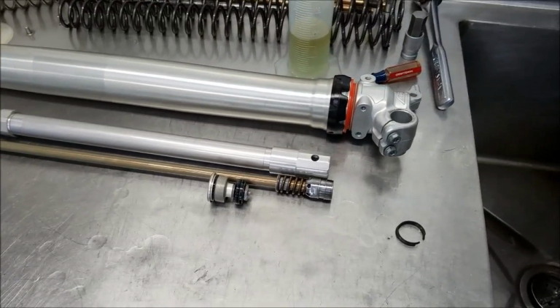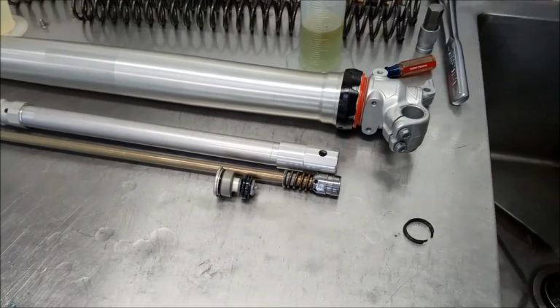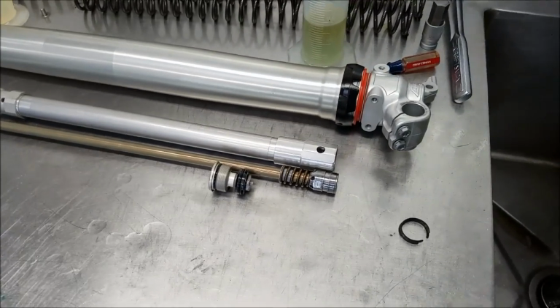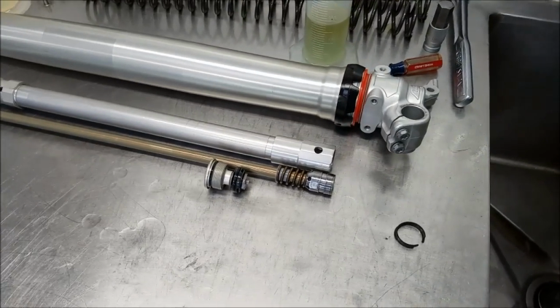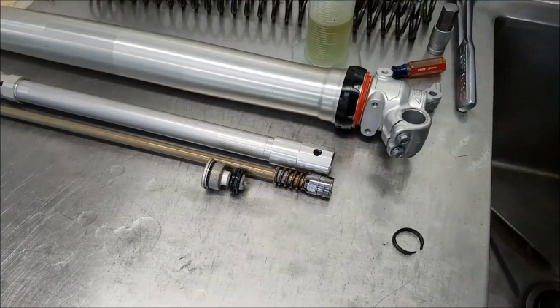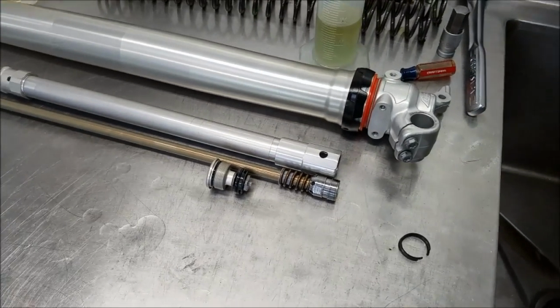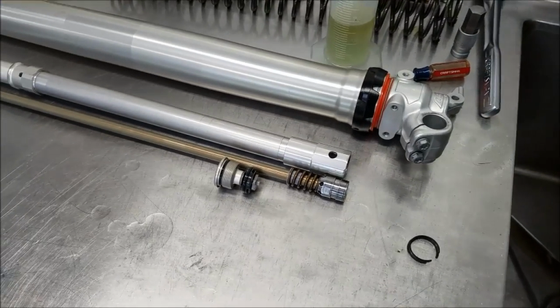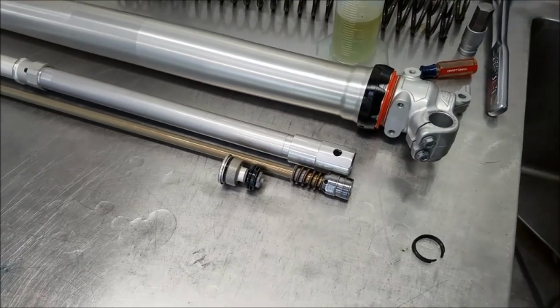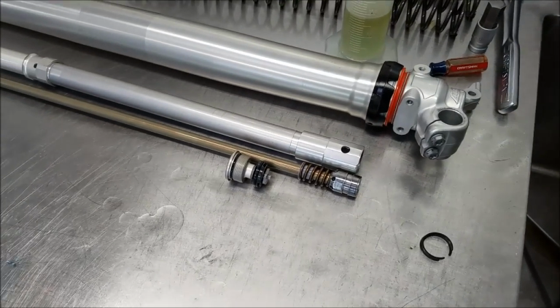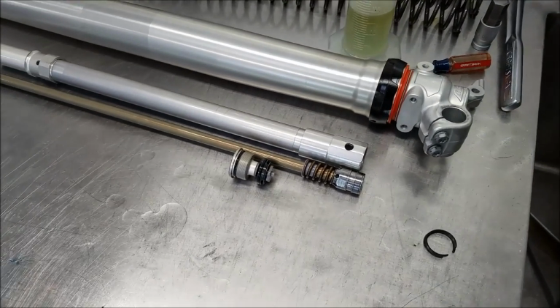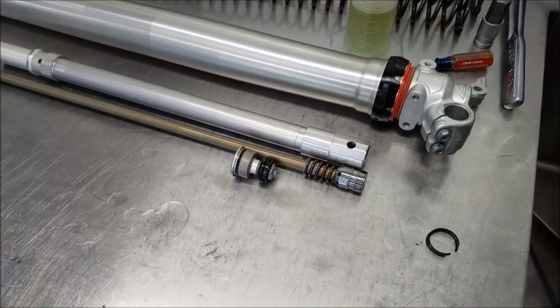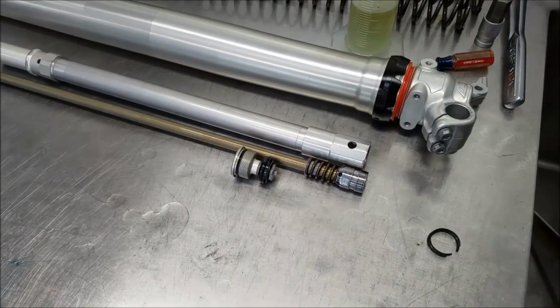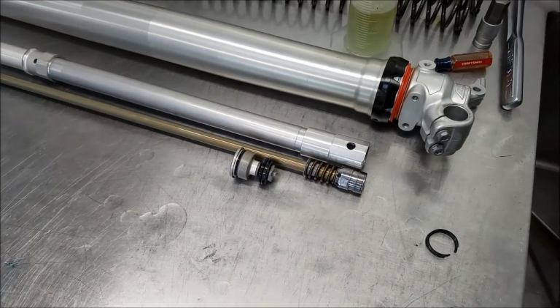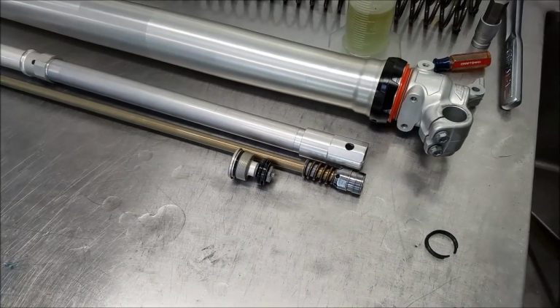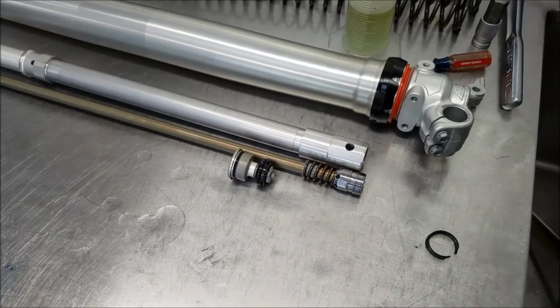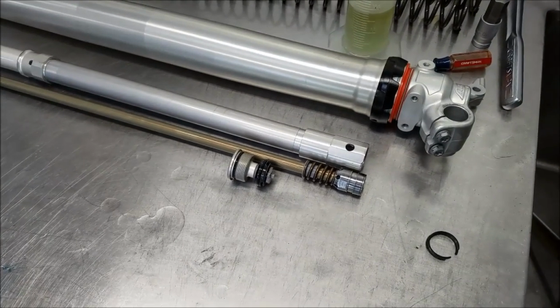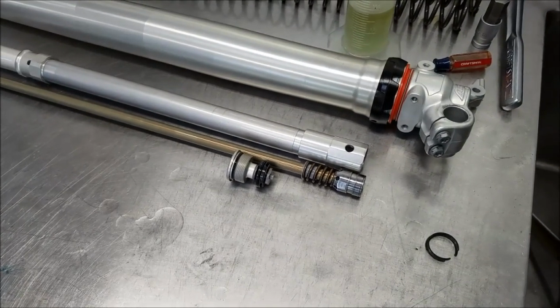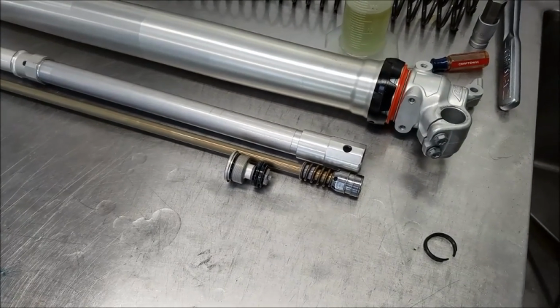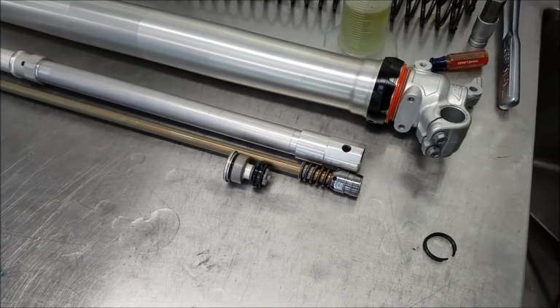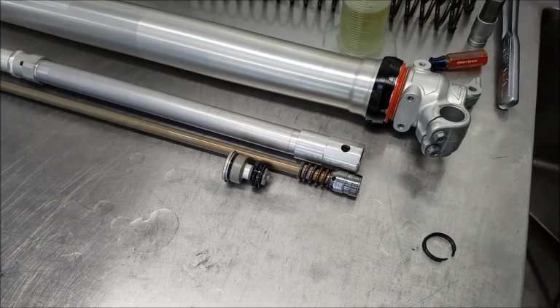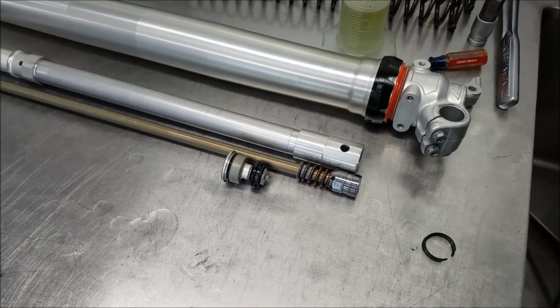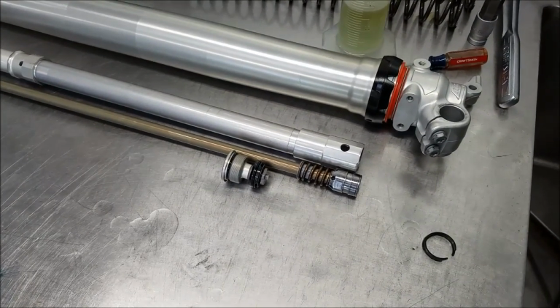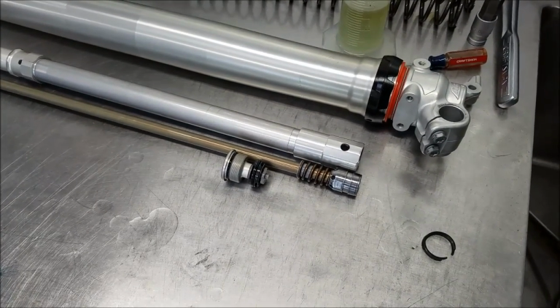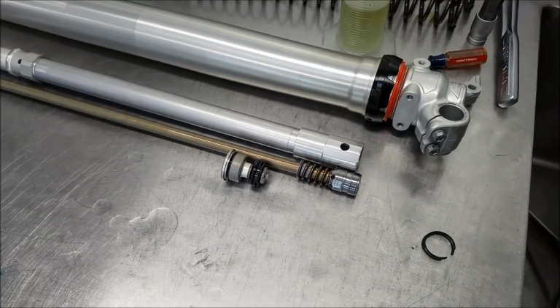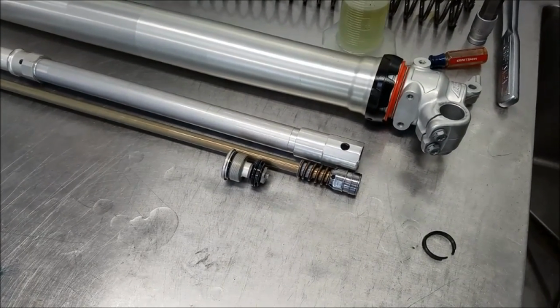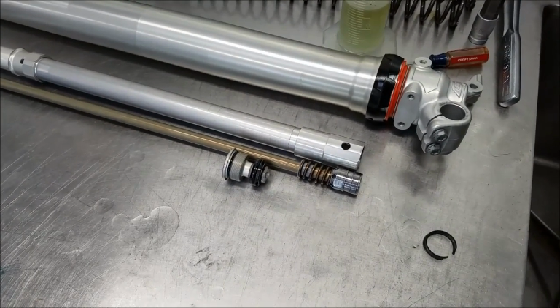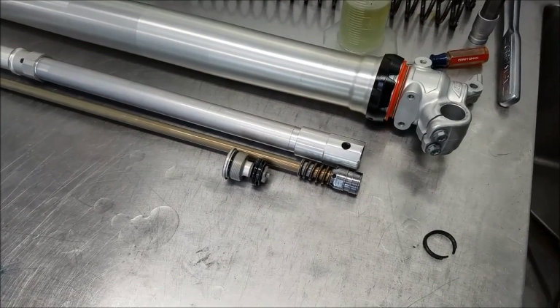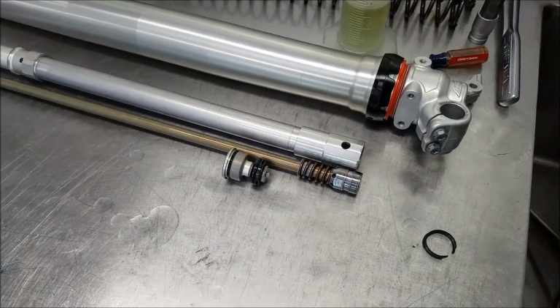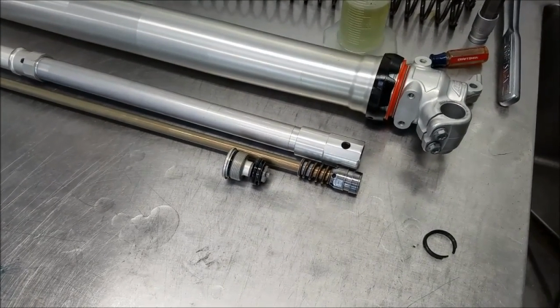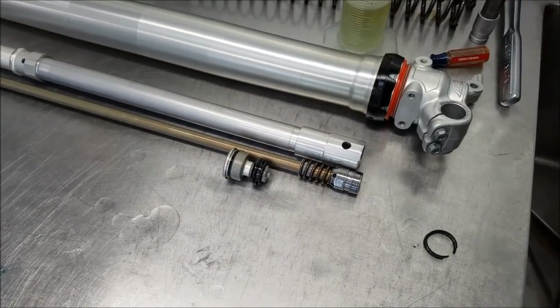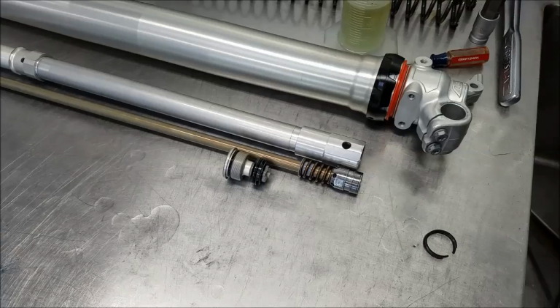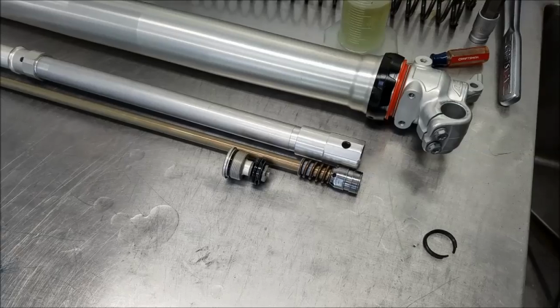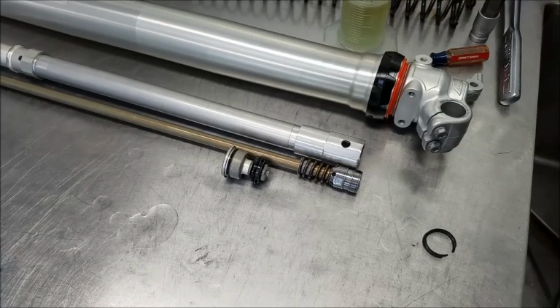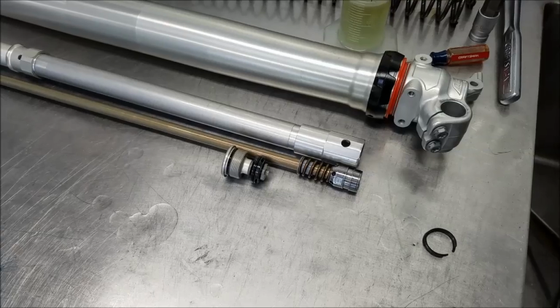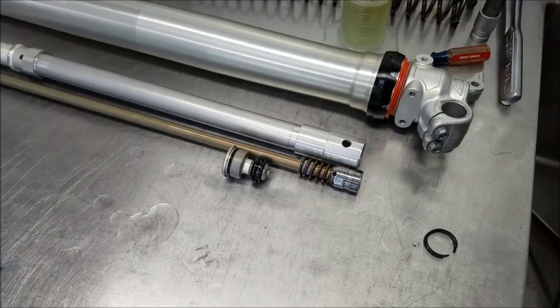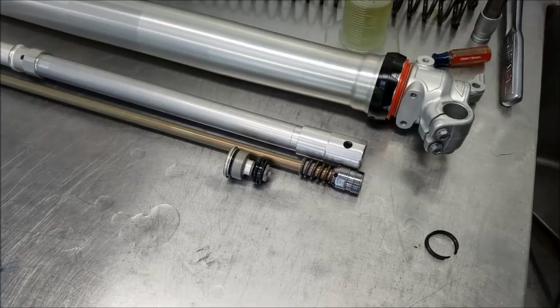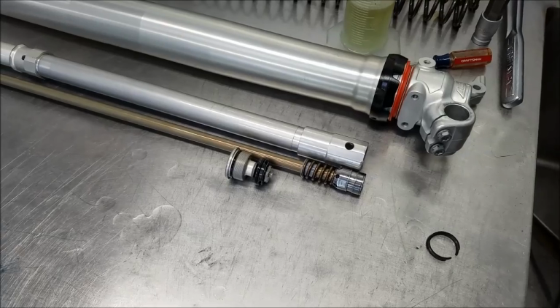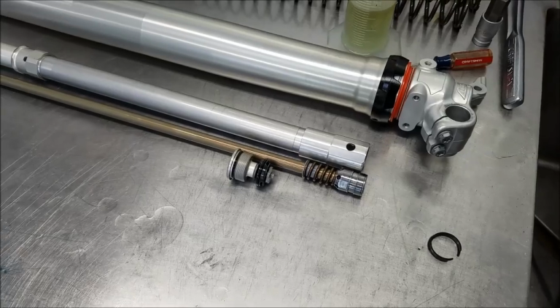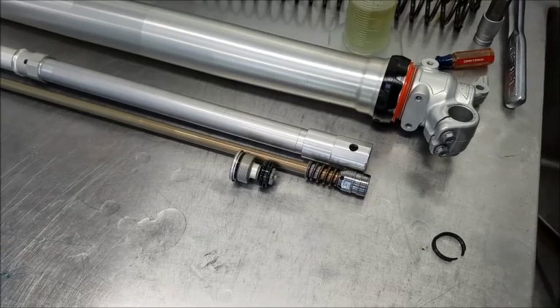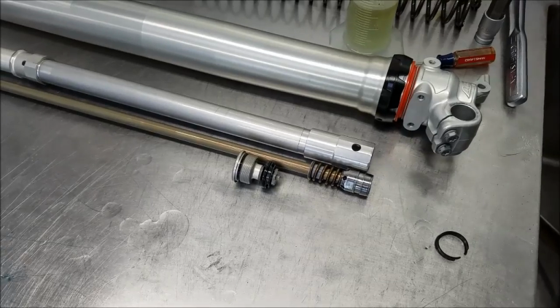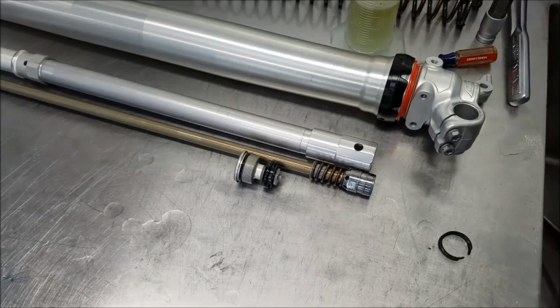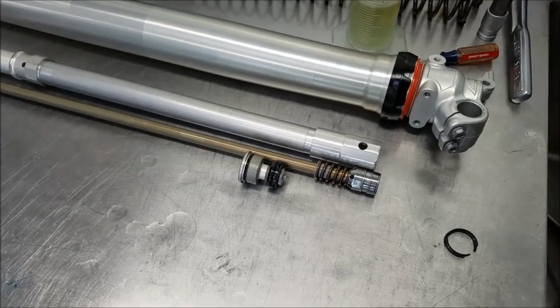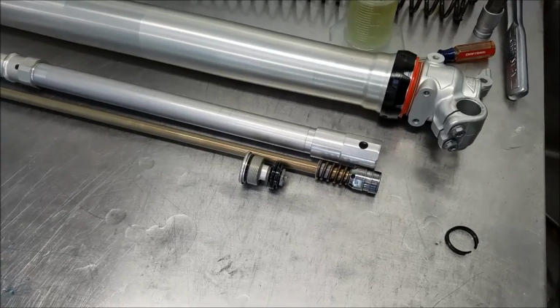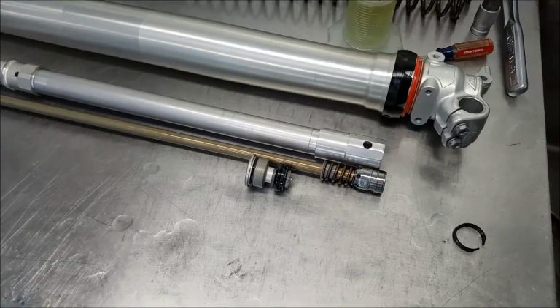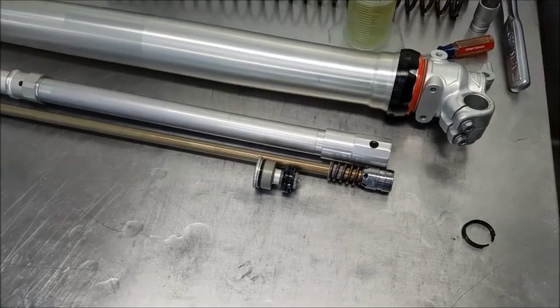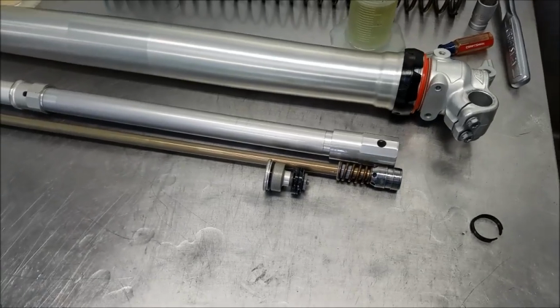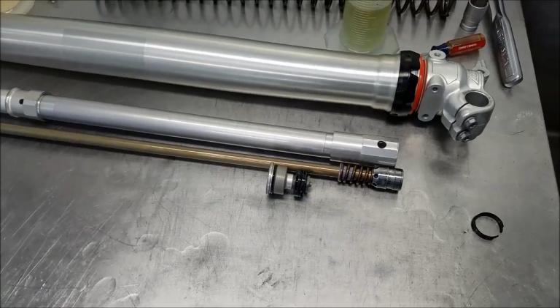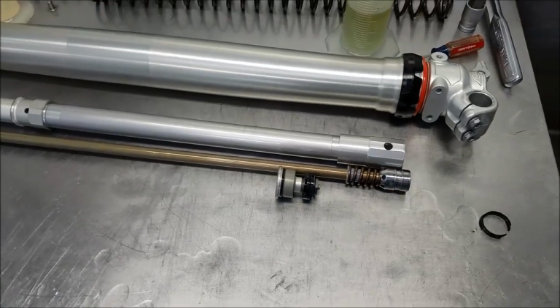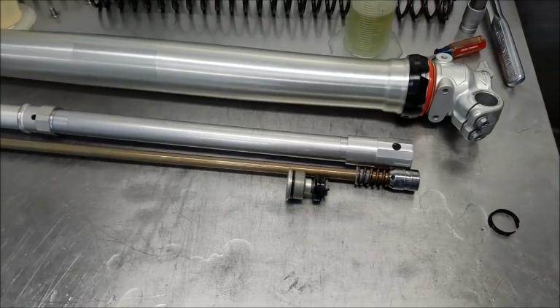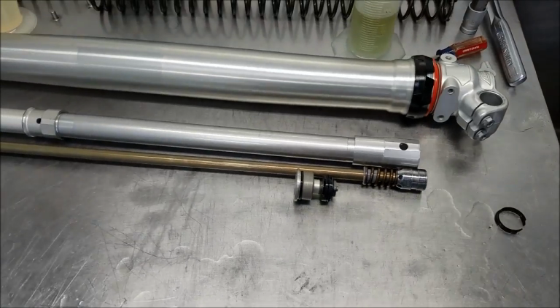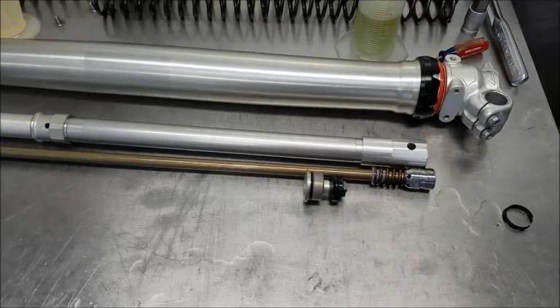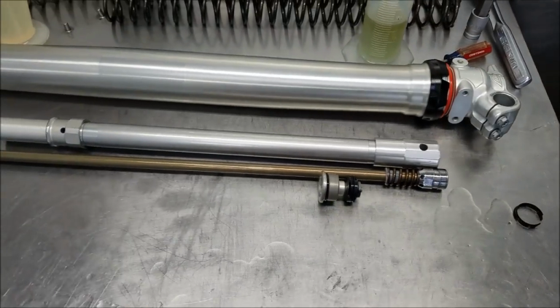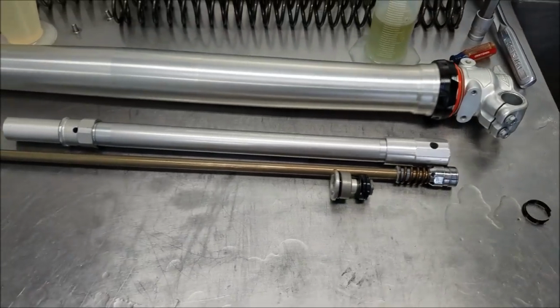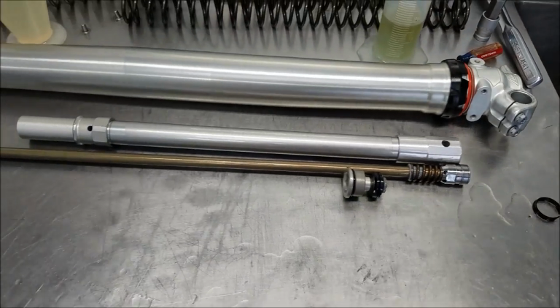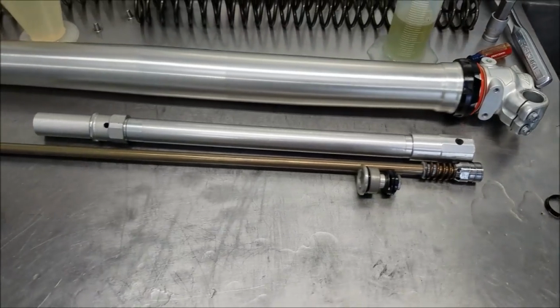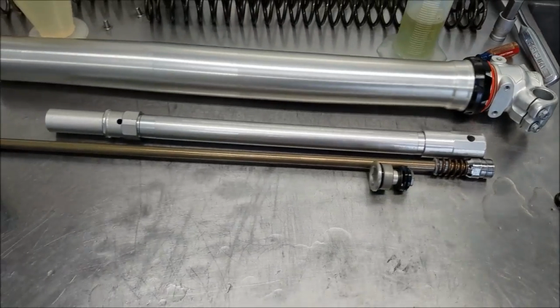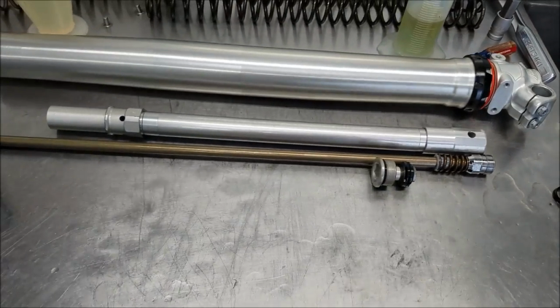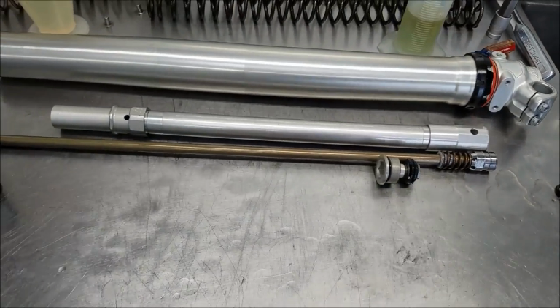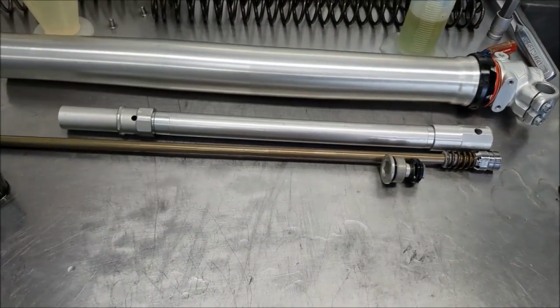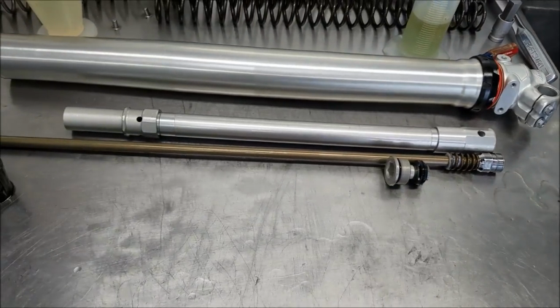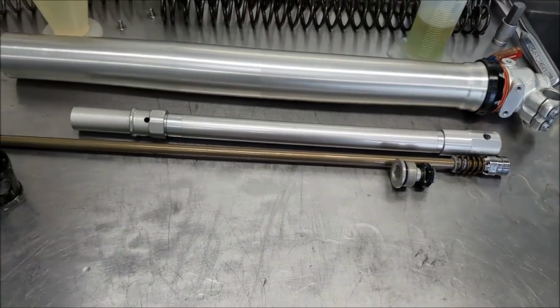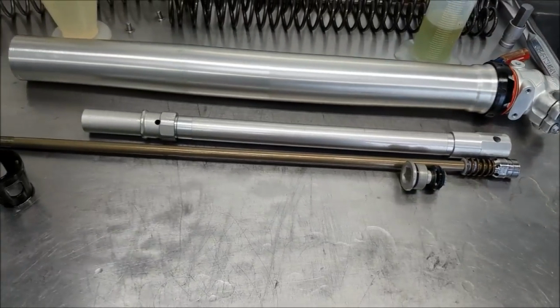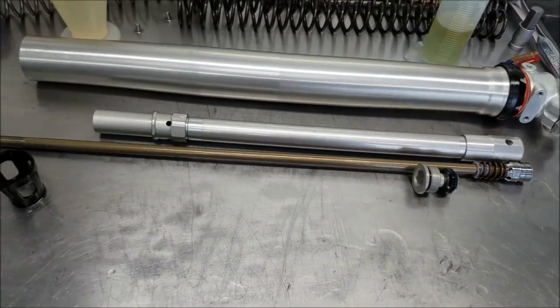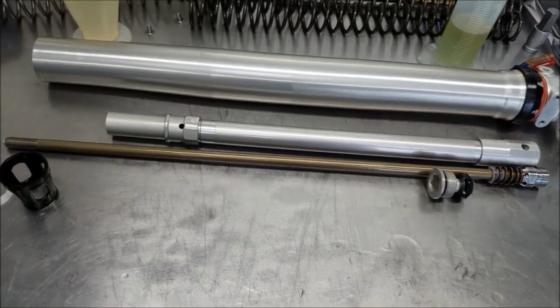We're going to show you a little bit about the new WP Explore fork. This is just the basic teardown of the internals.